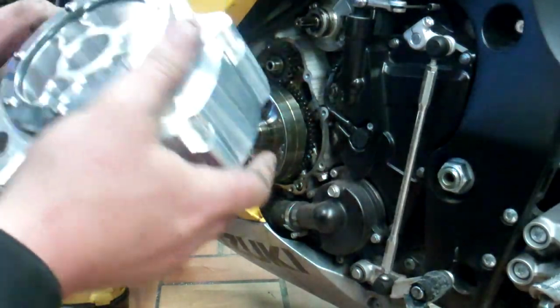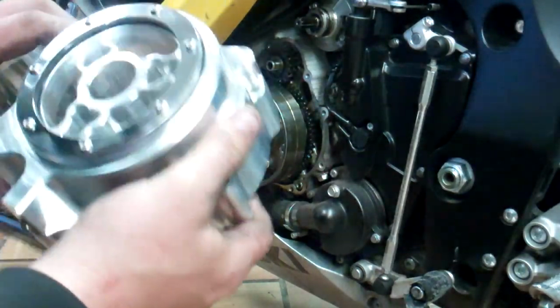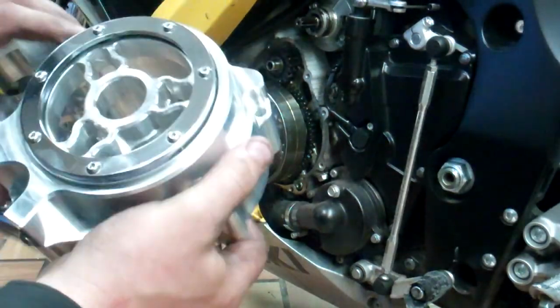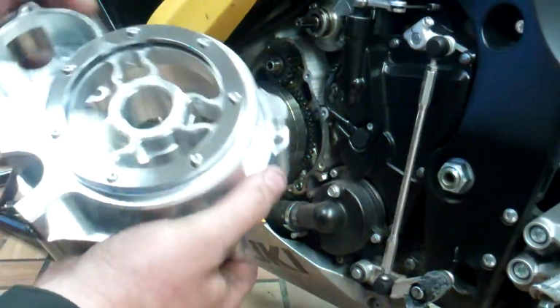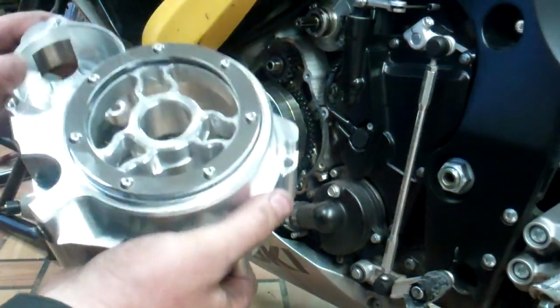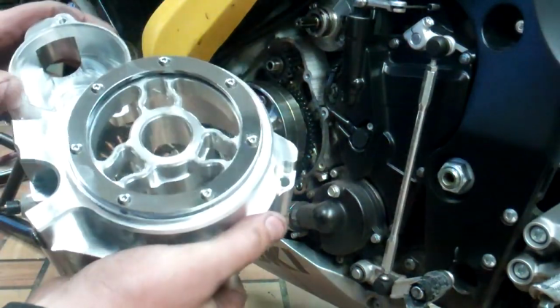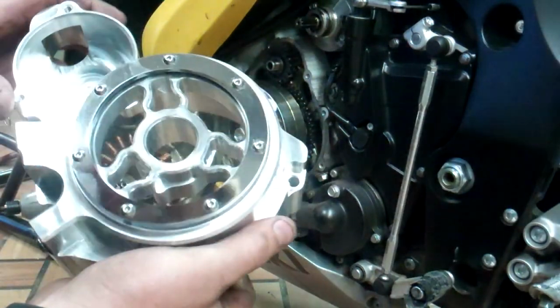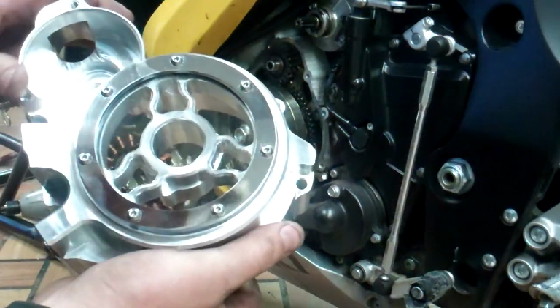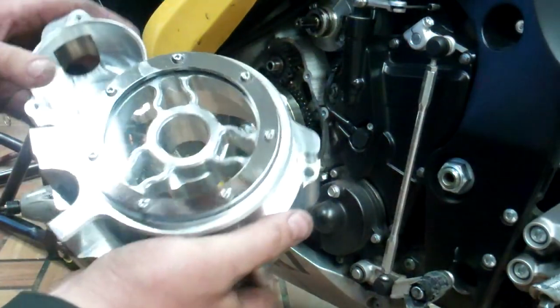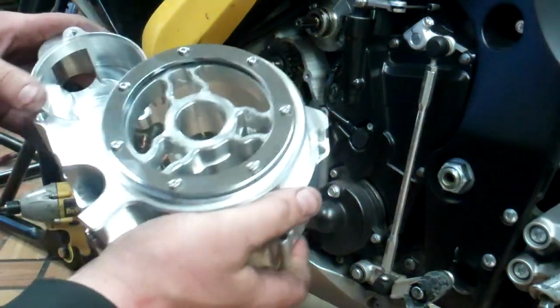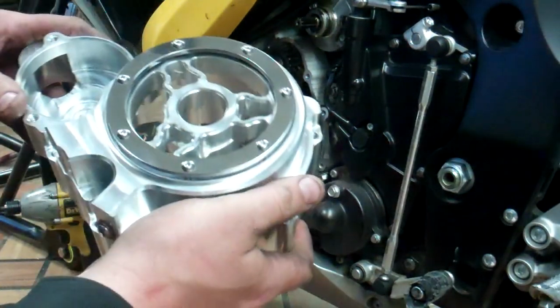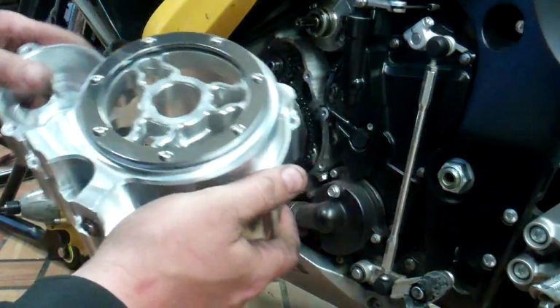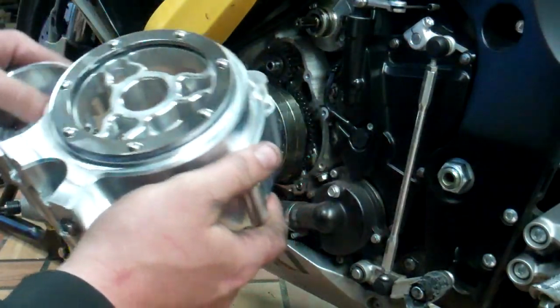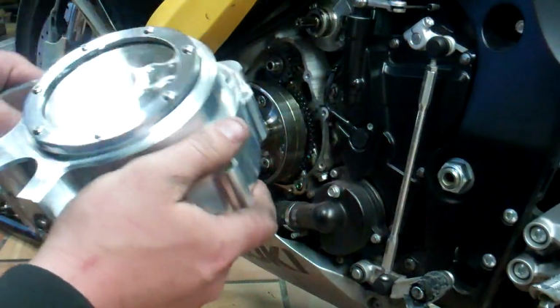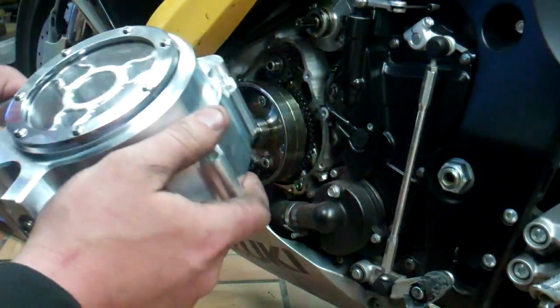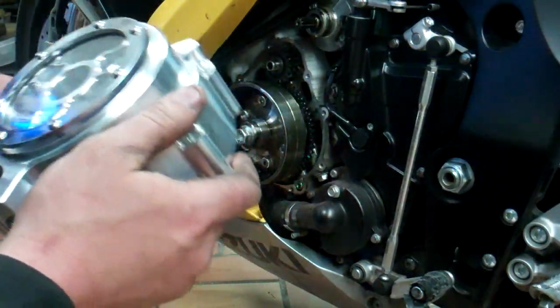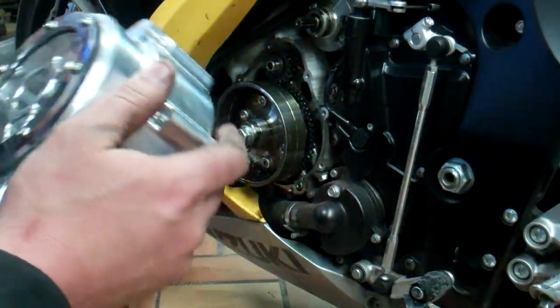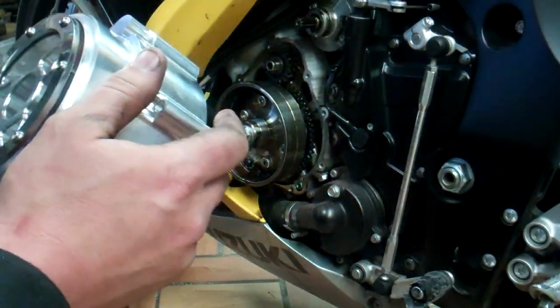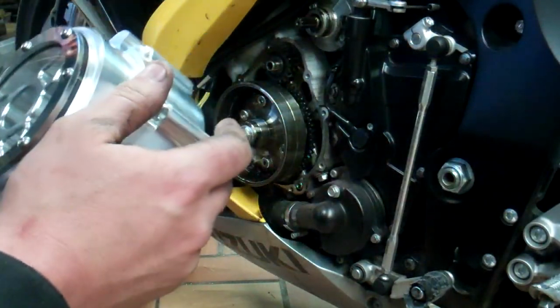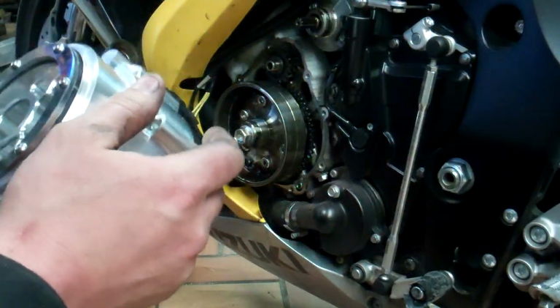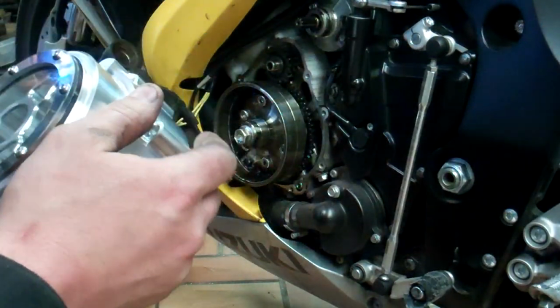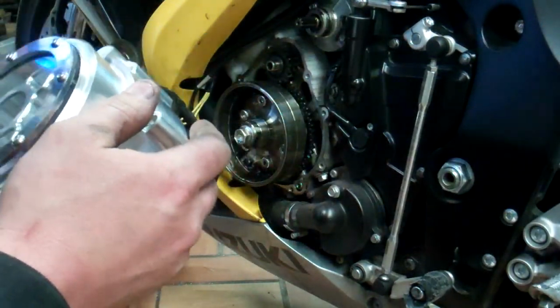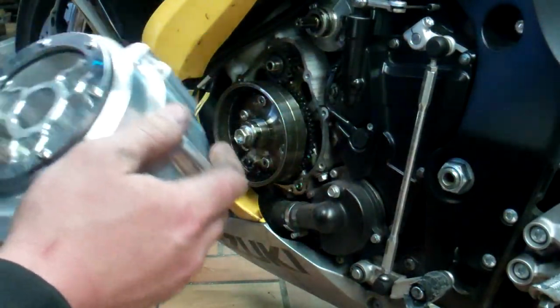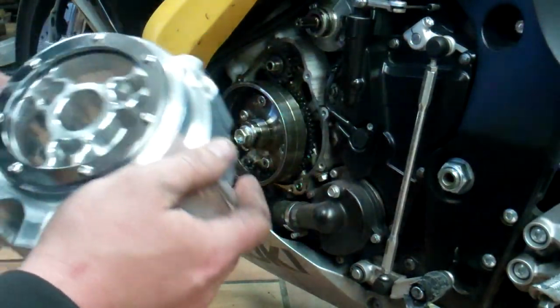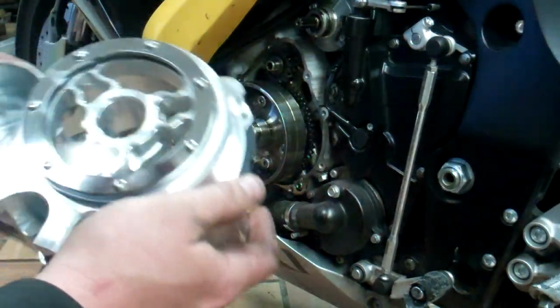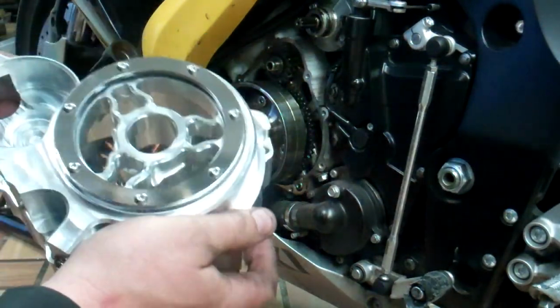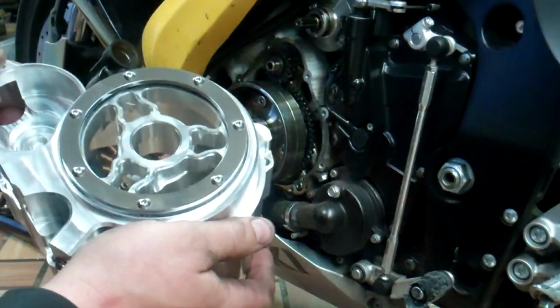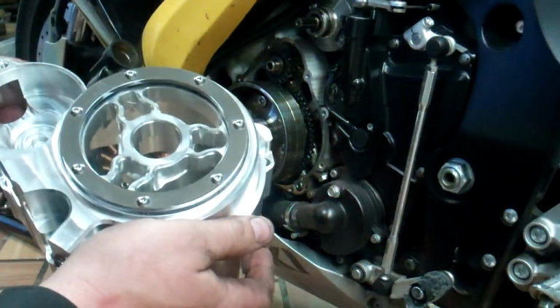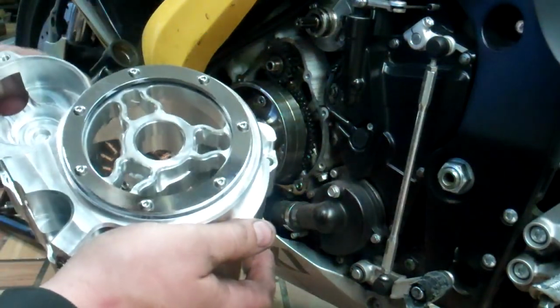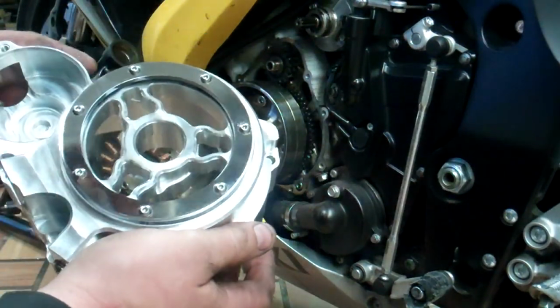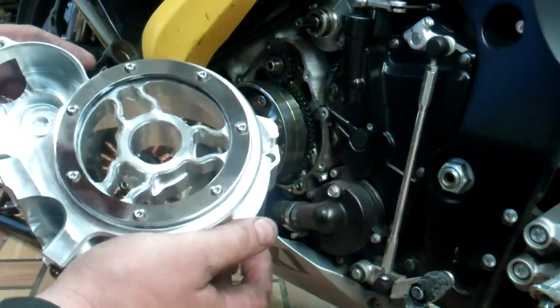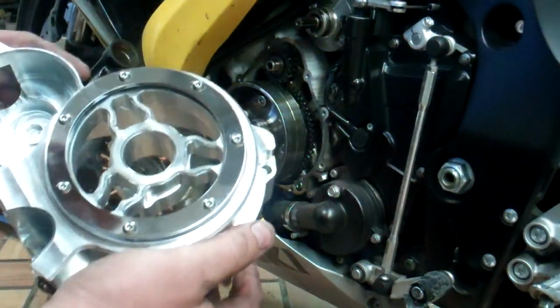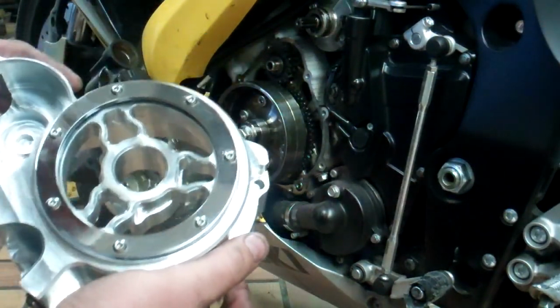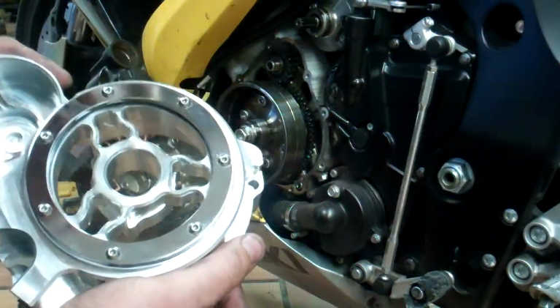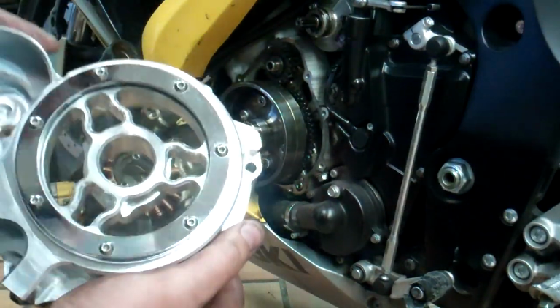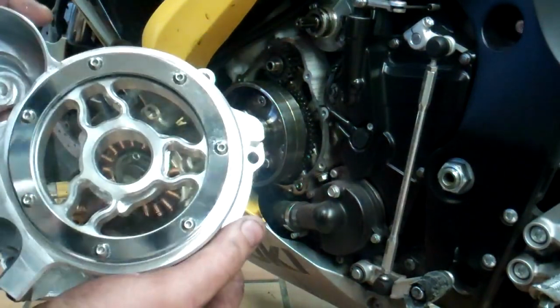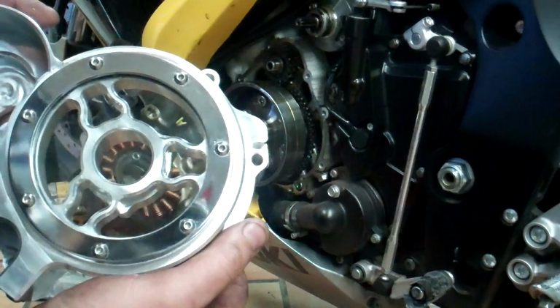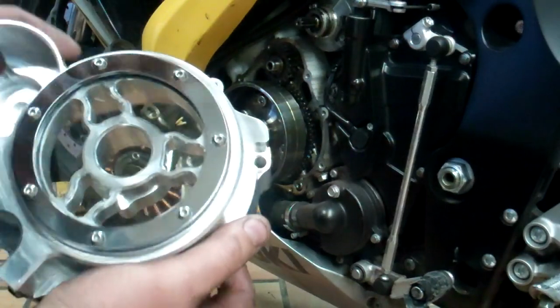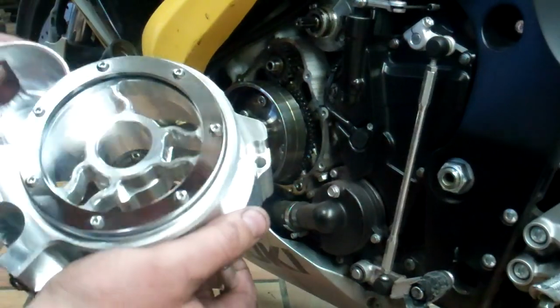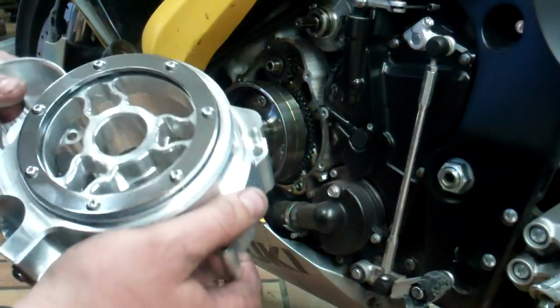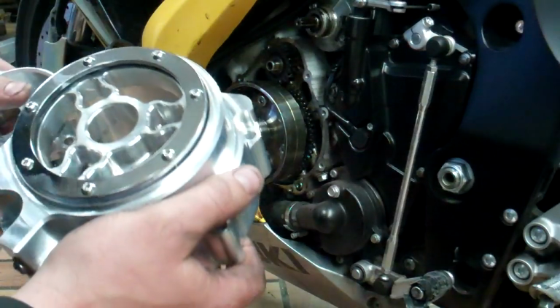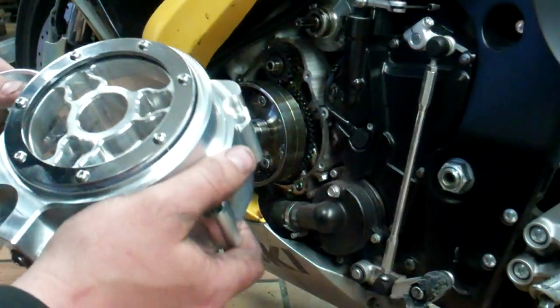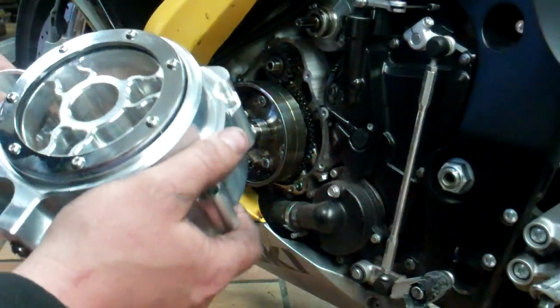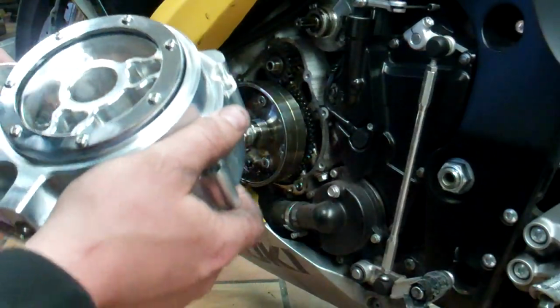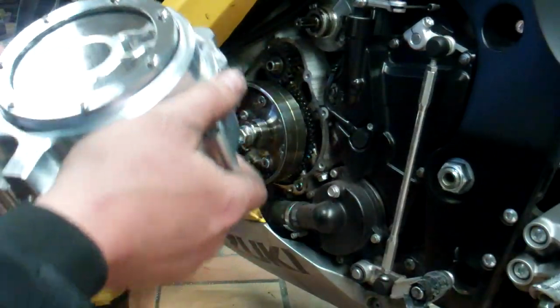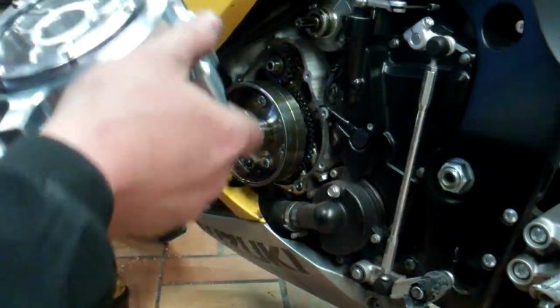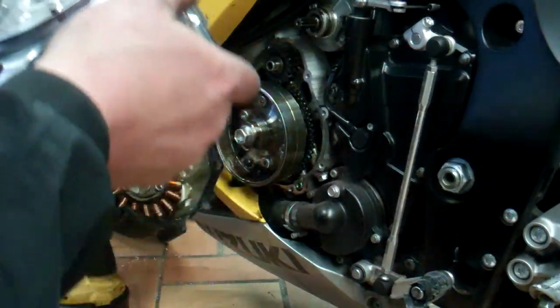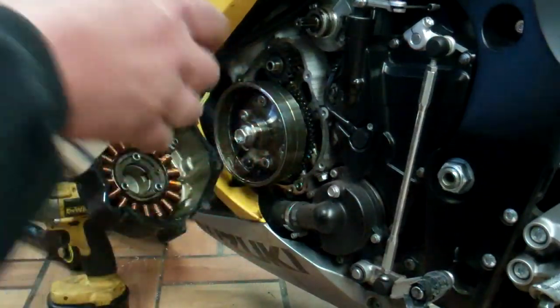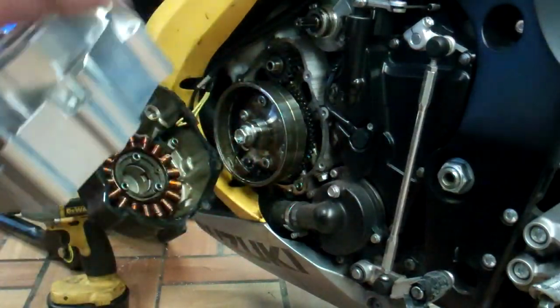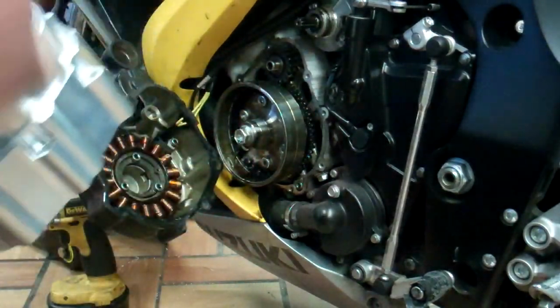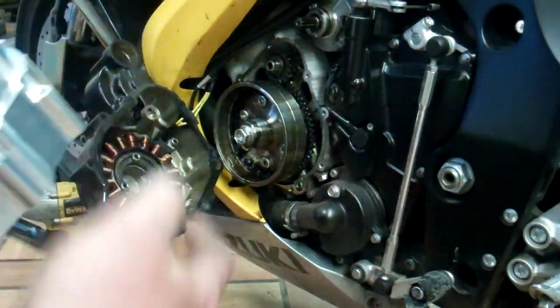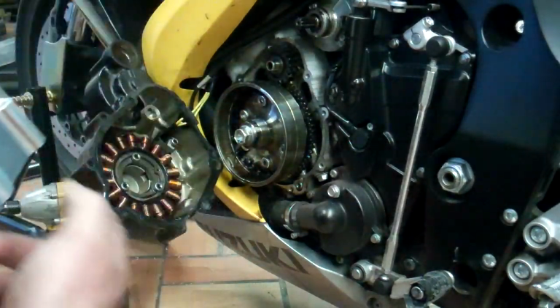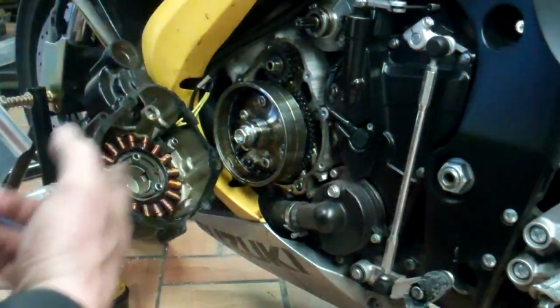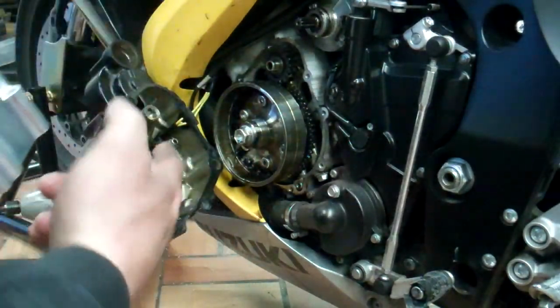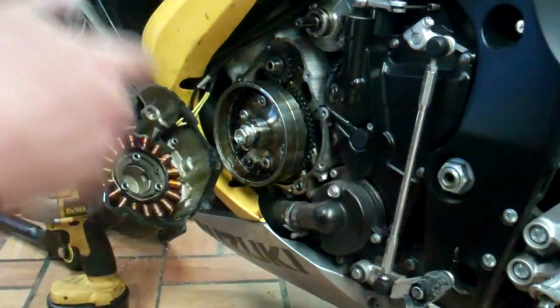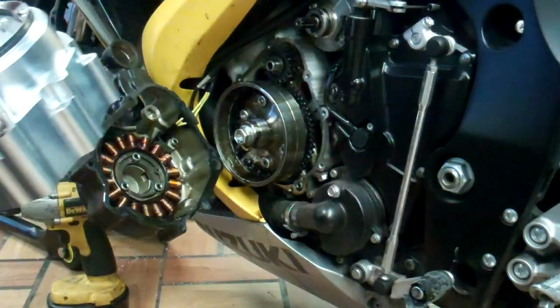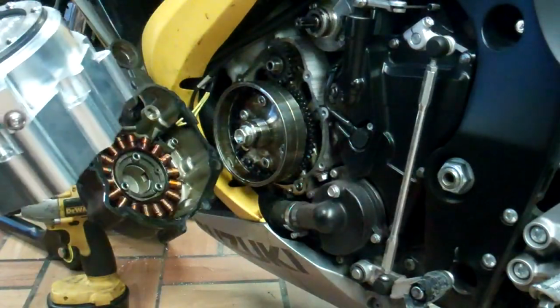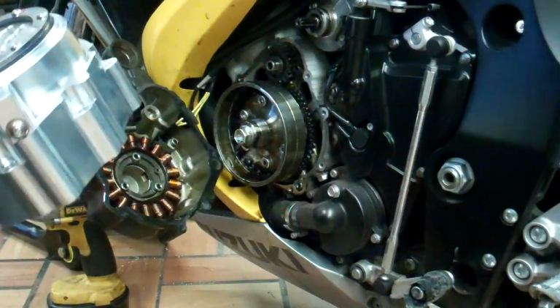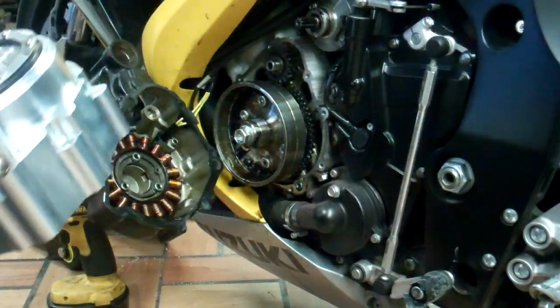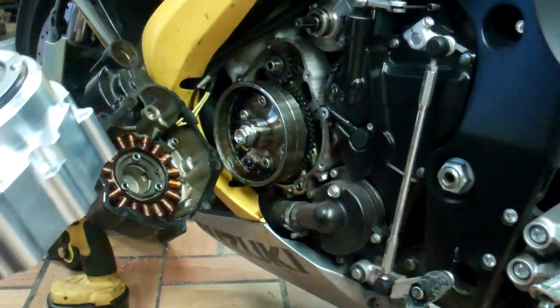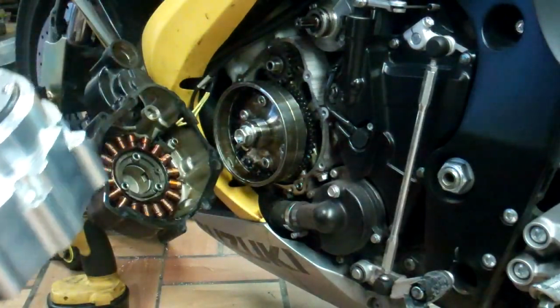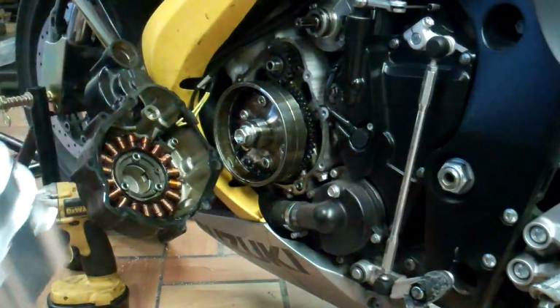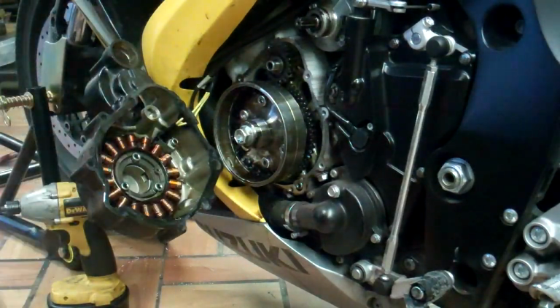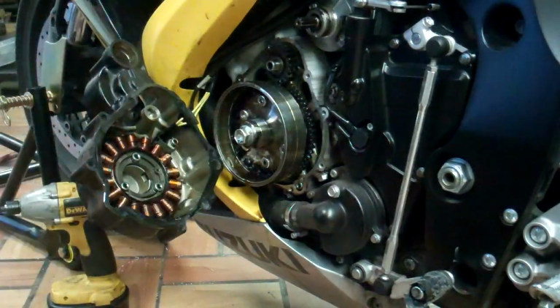This is prototype number one. I'm going to do a quick take off of the new one and put it on.